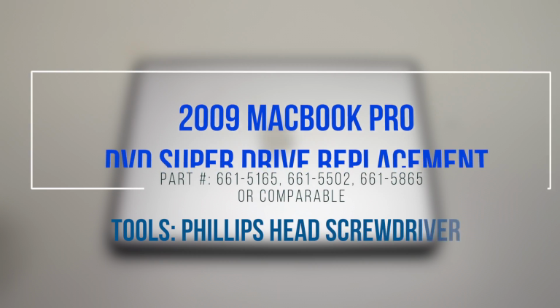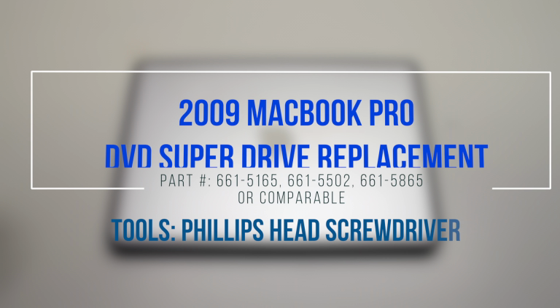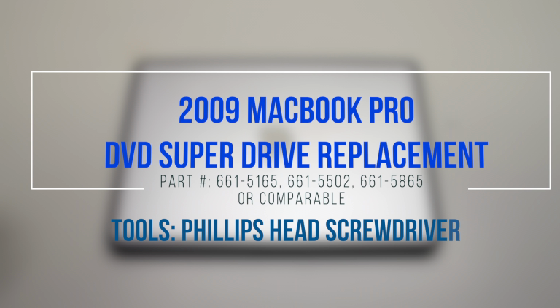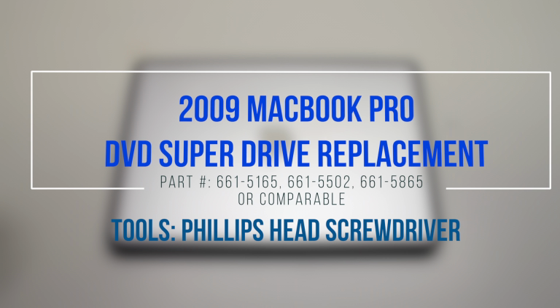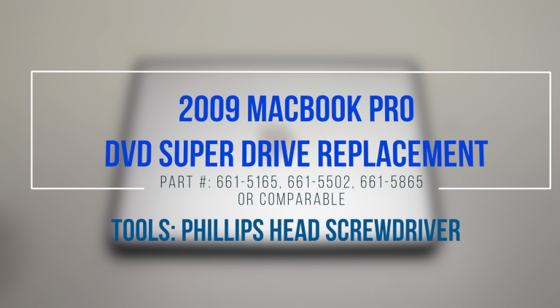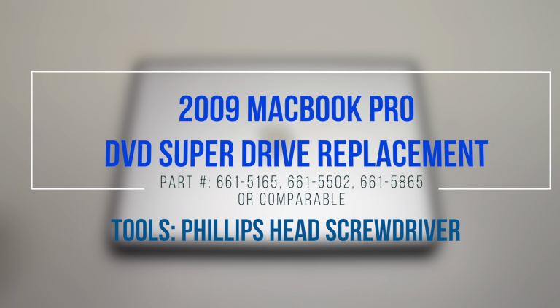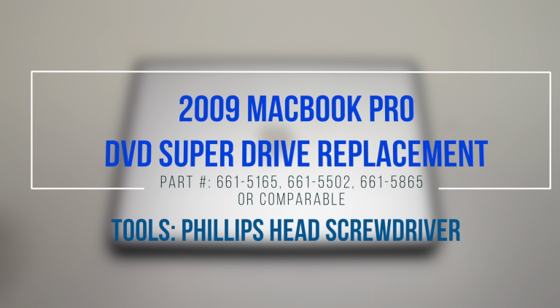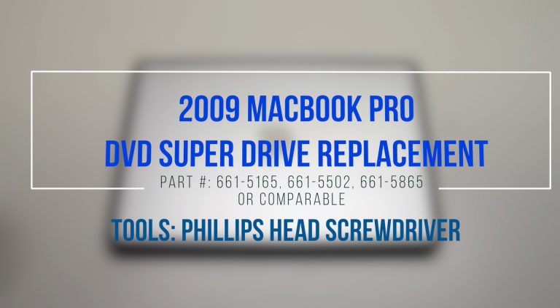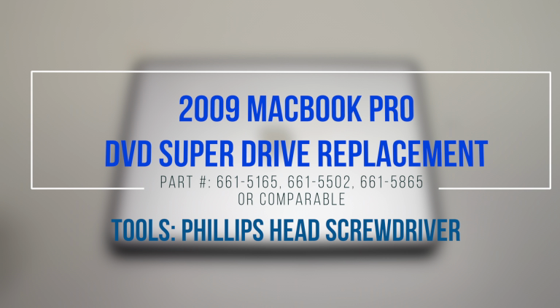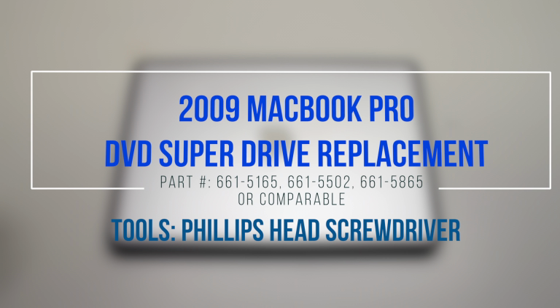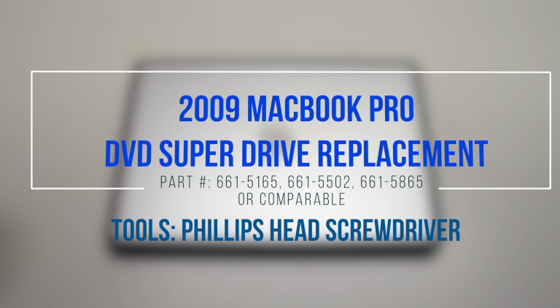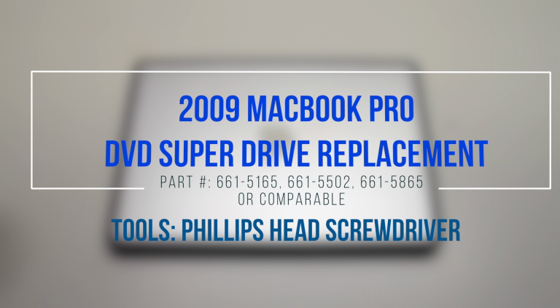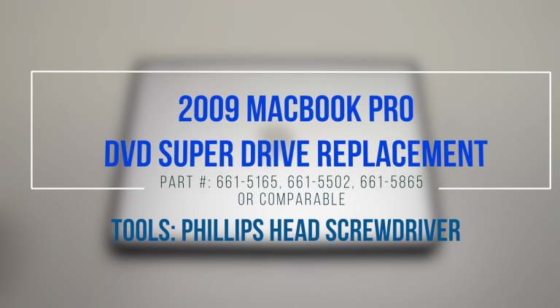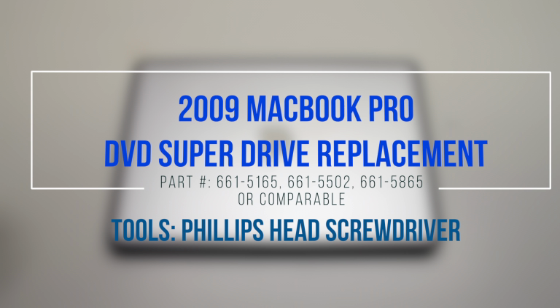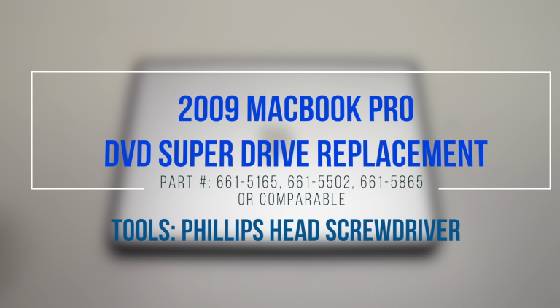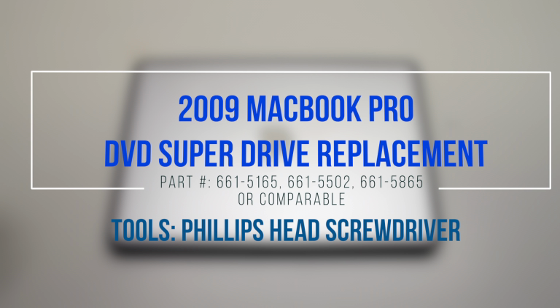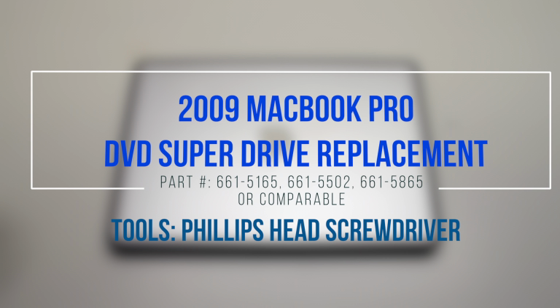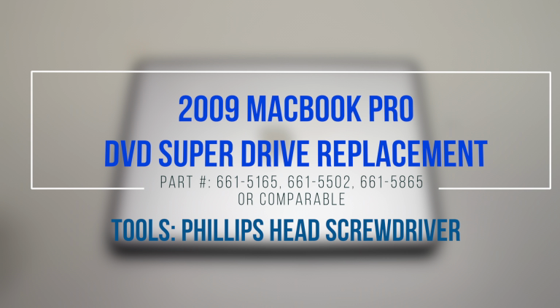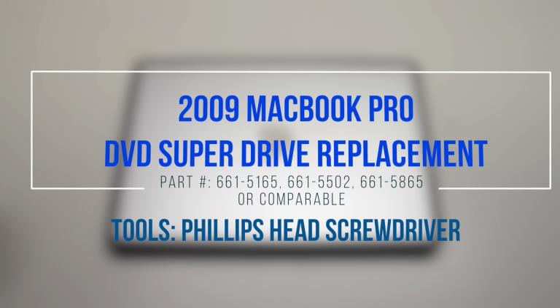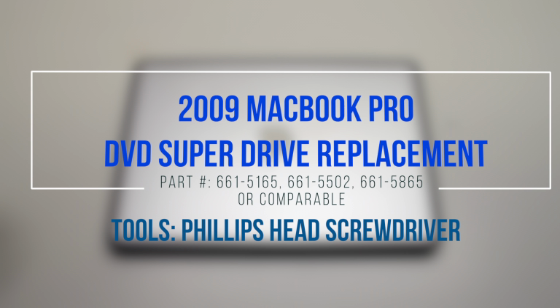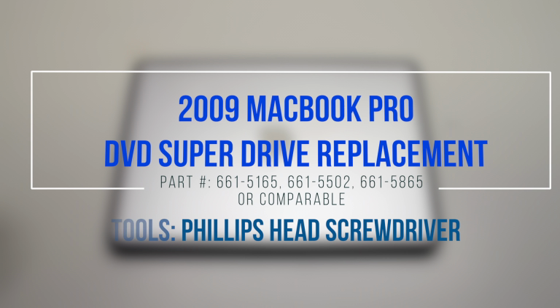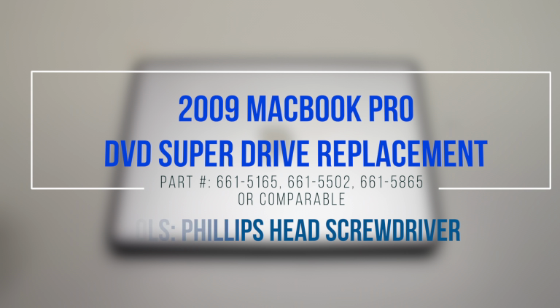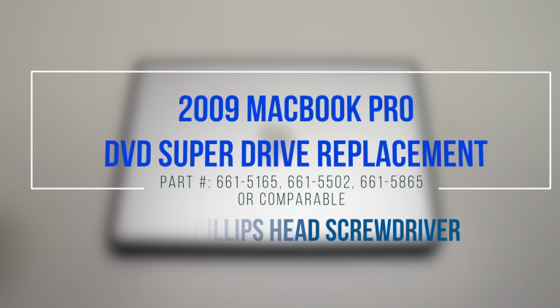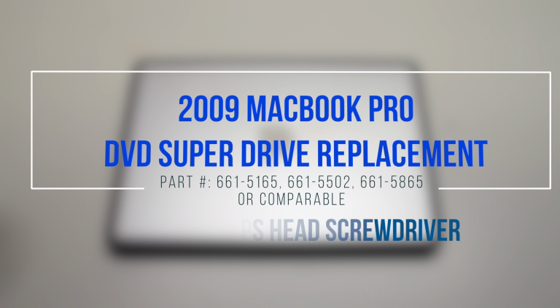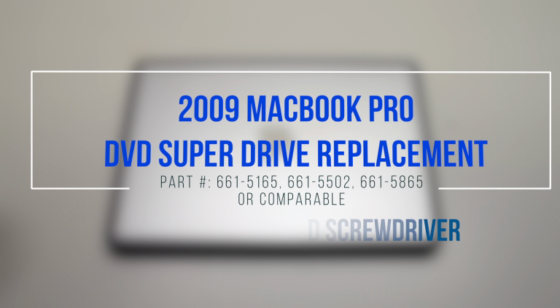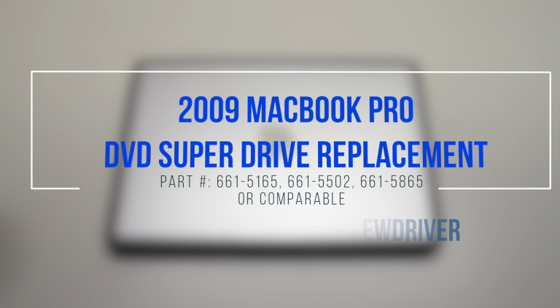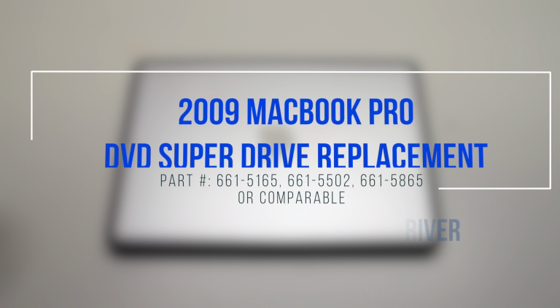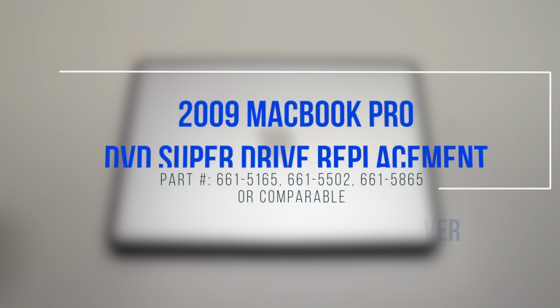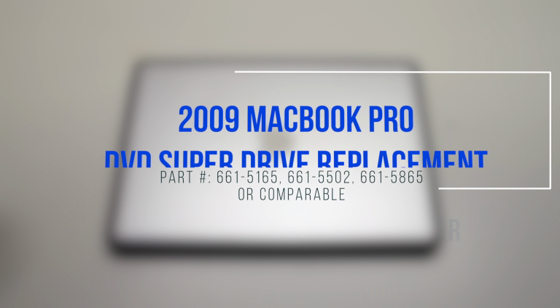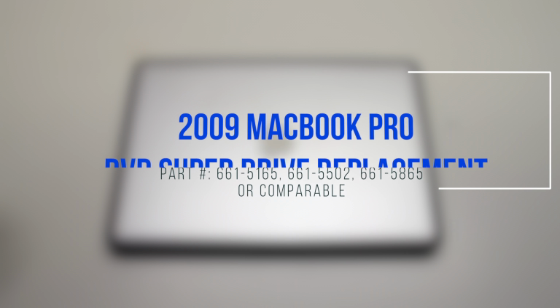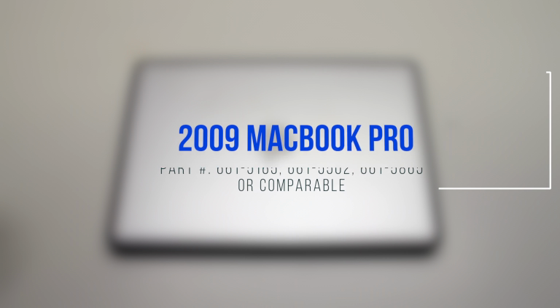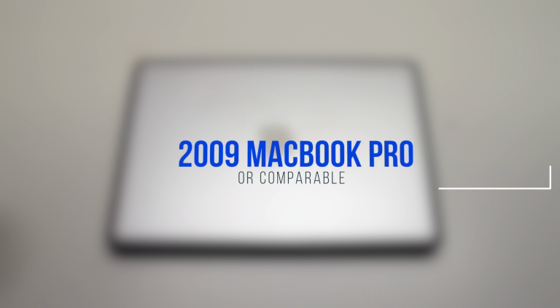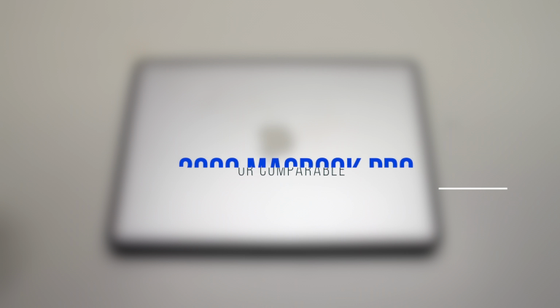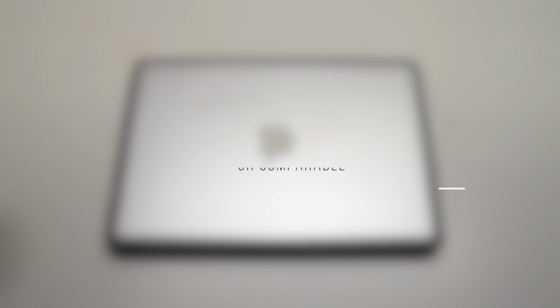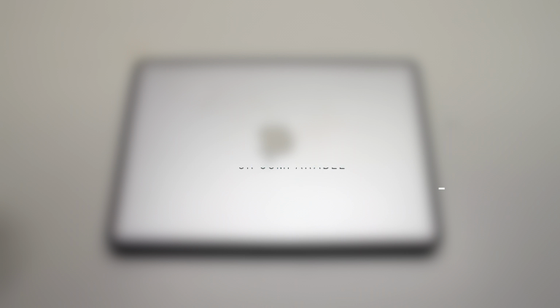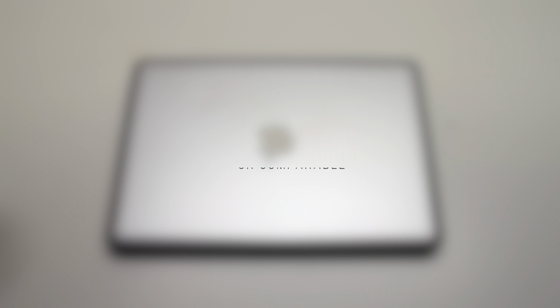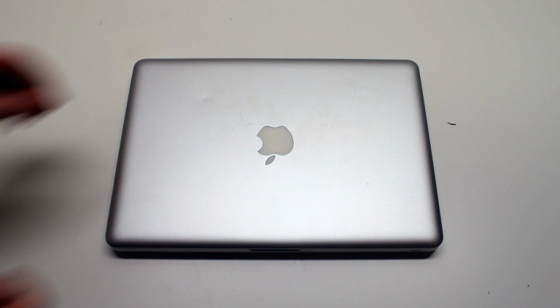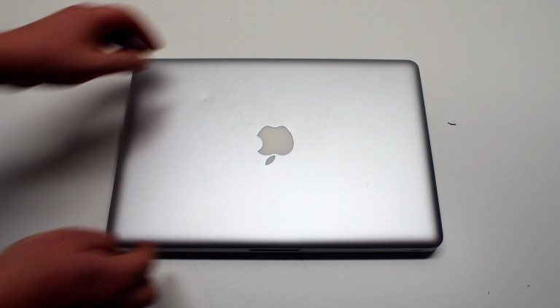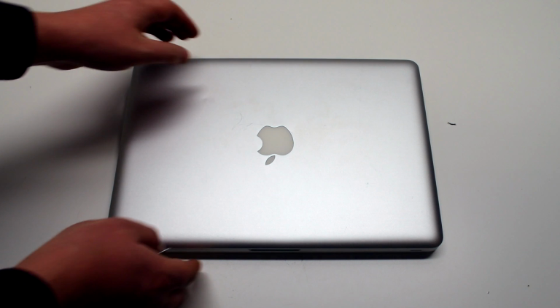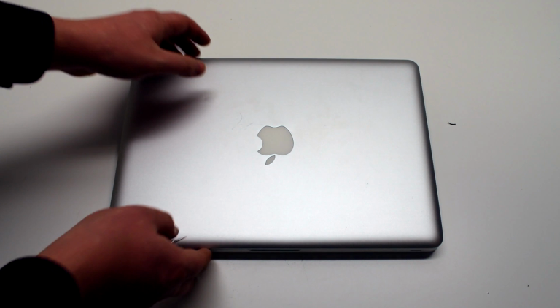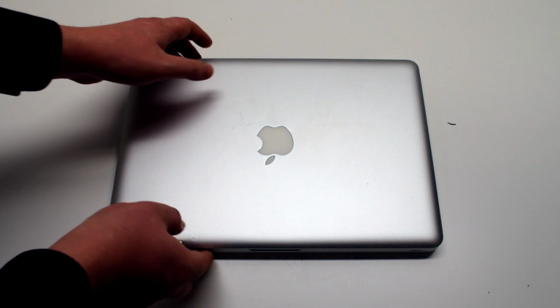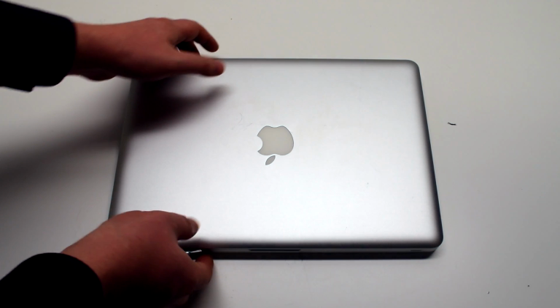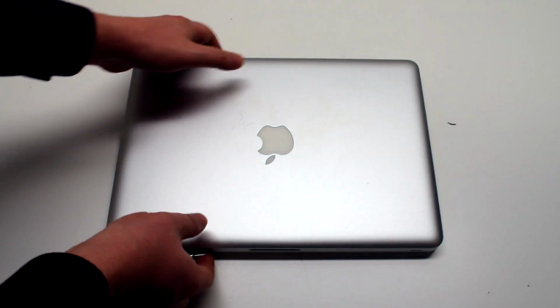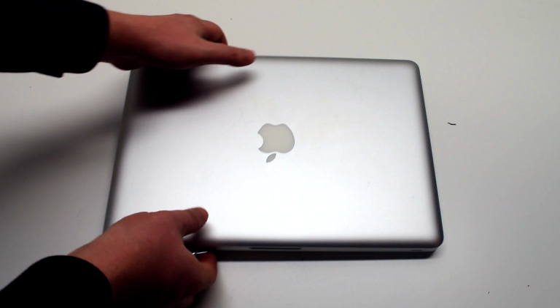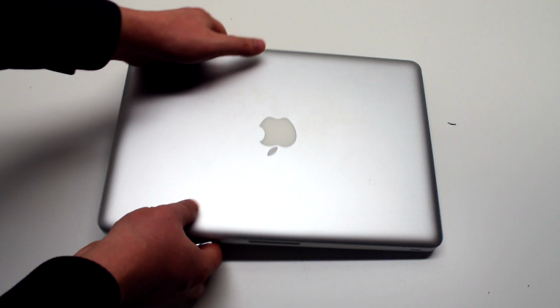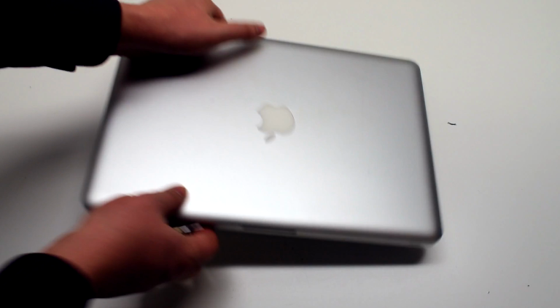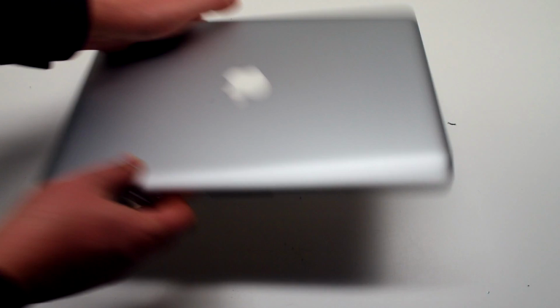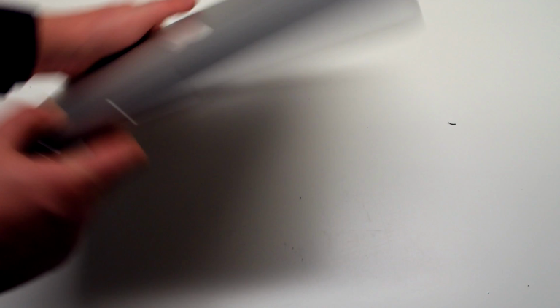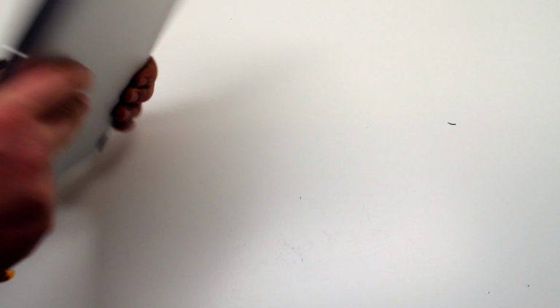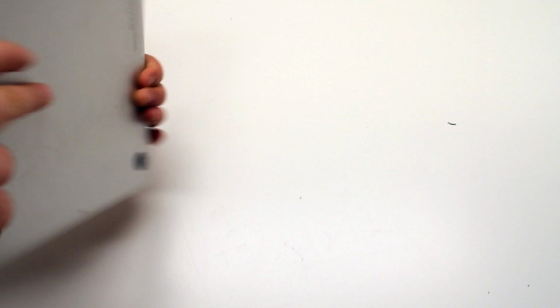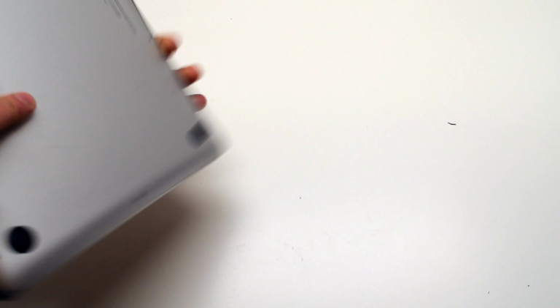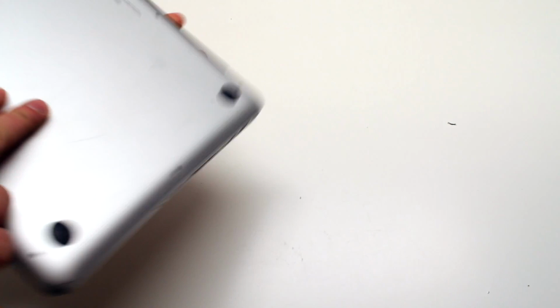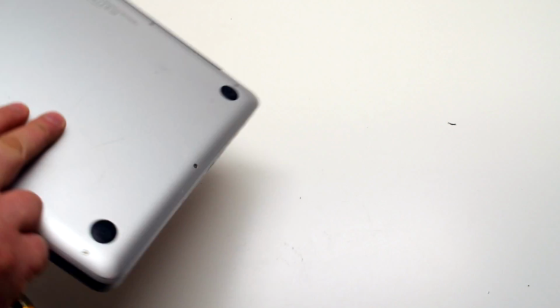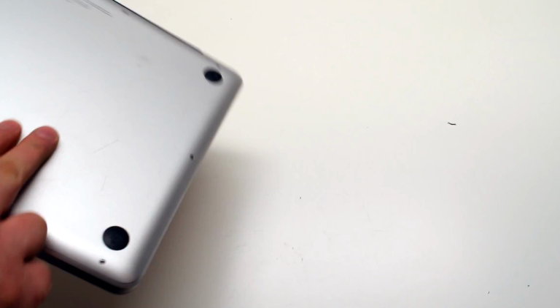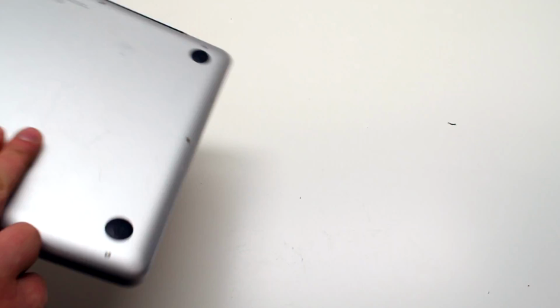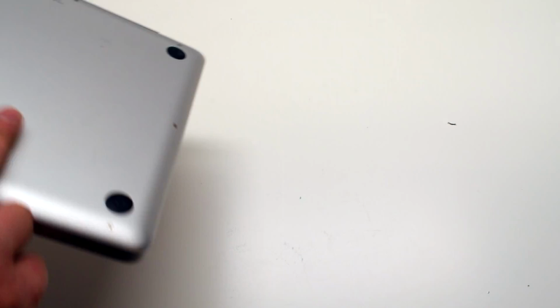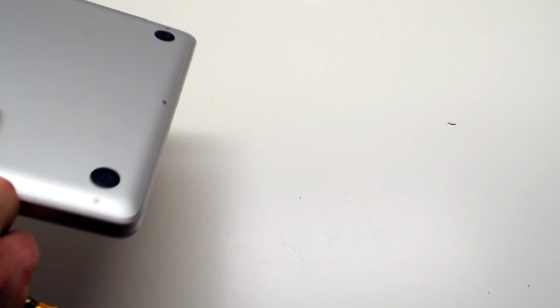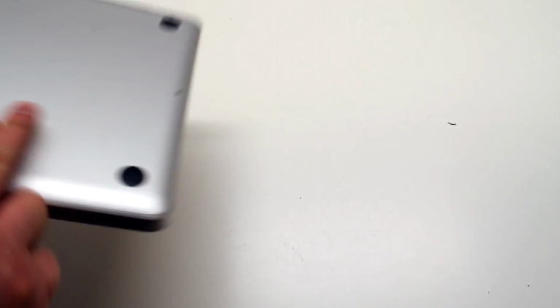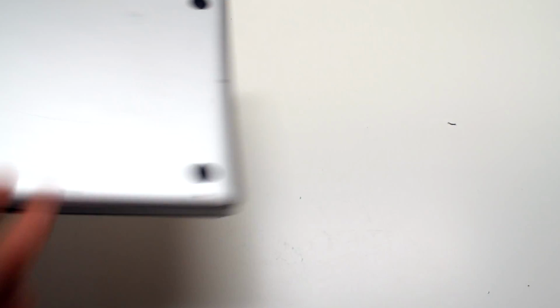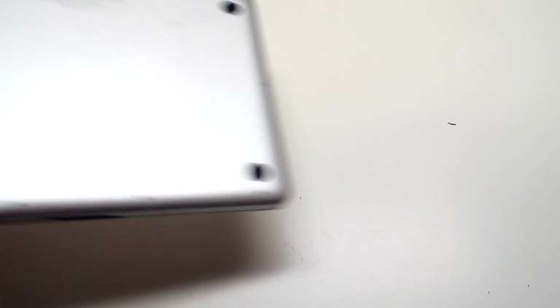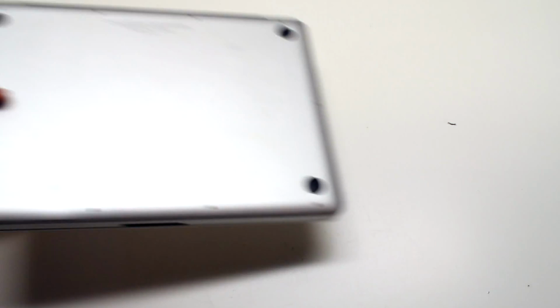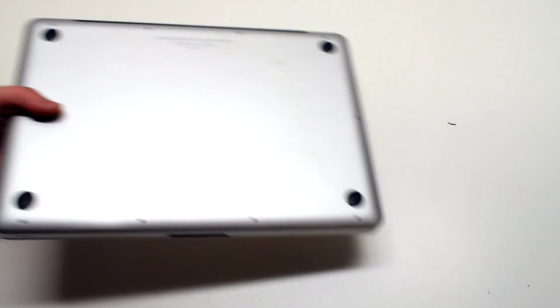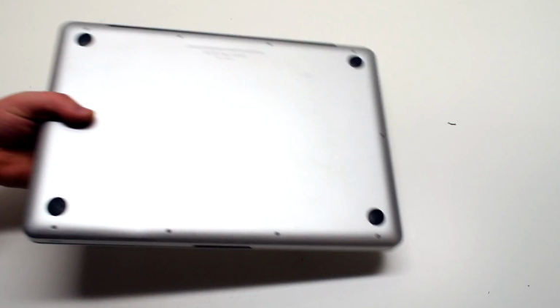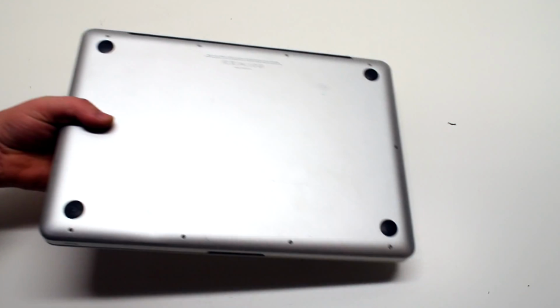2009 MacBook Pro DVD Super Drive replacement. Start off by shutting down and flipping over the MacBook.